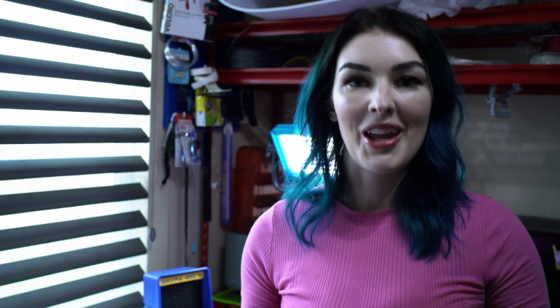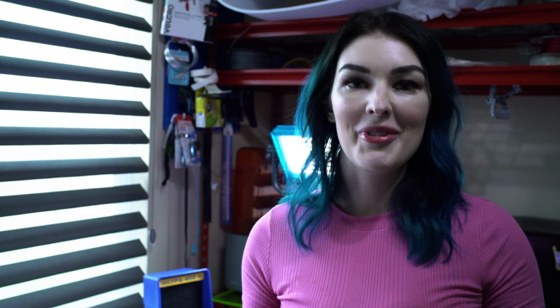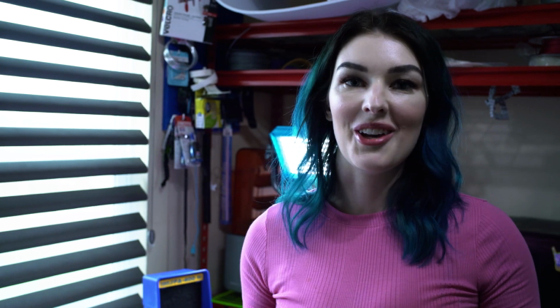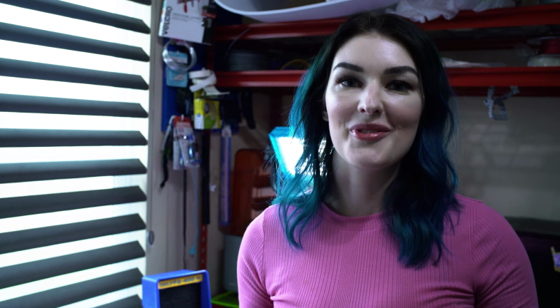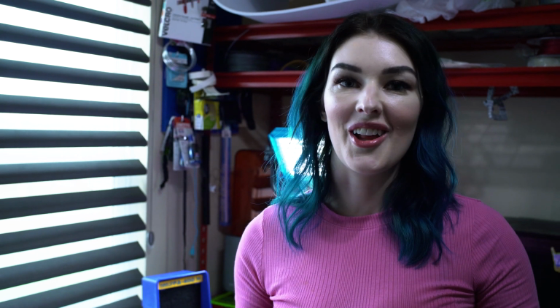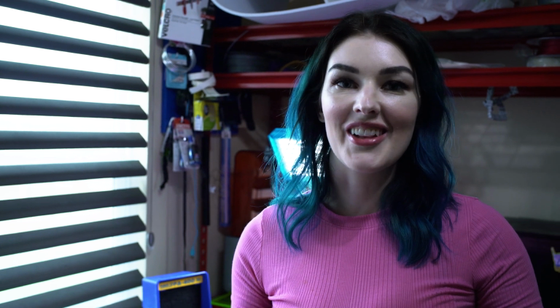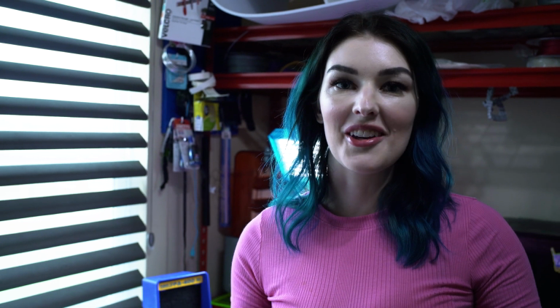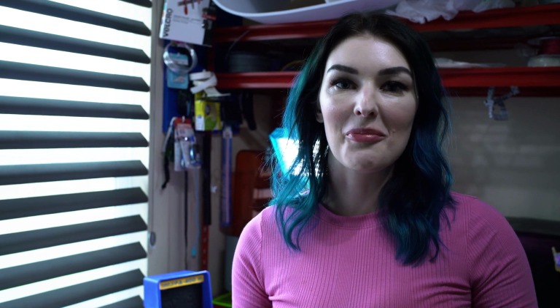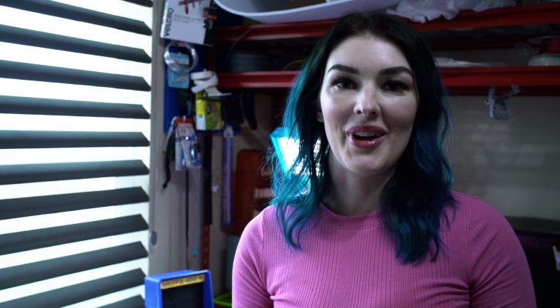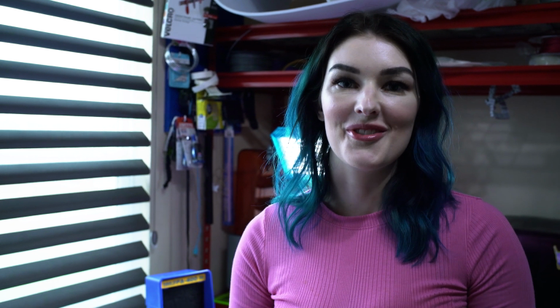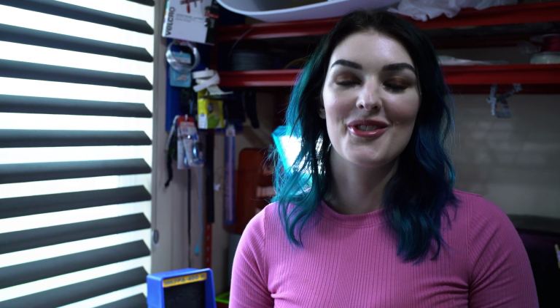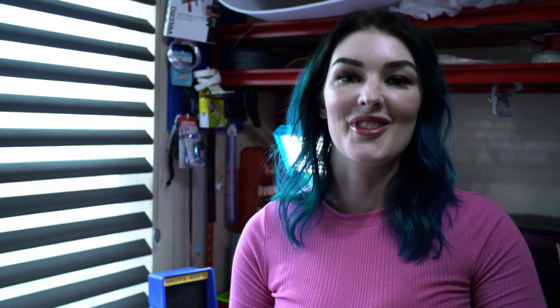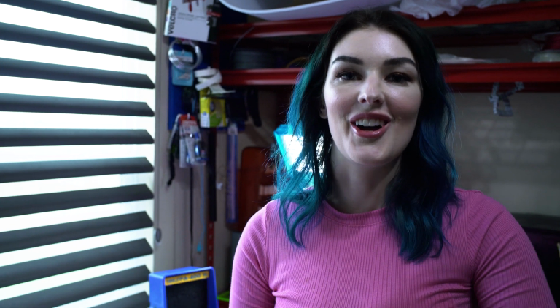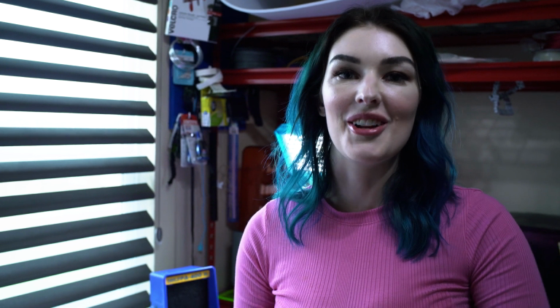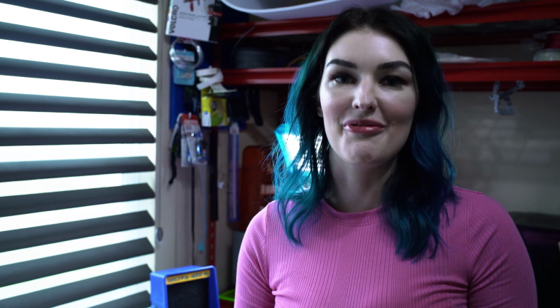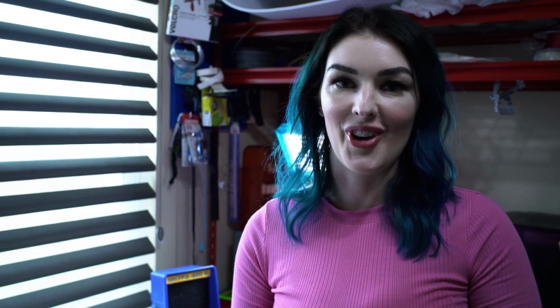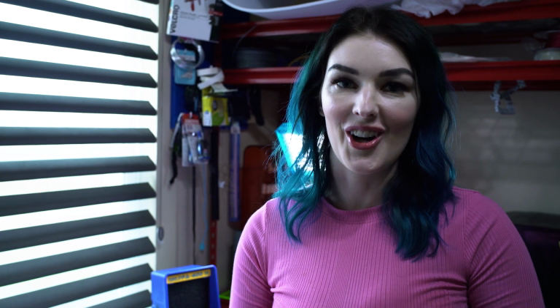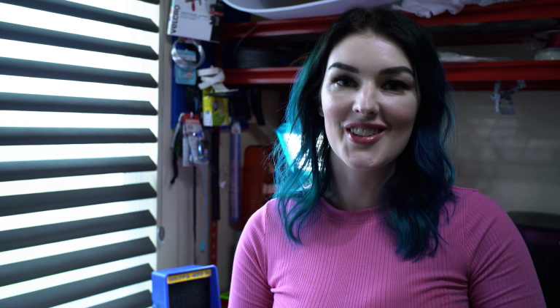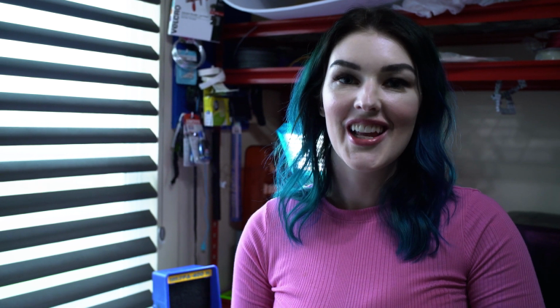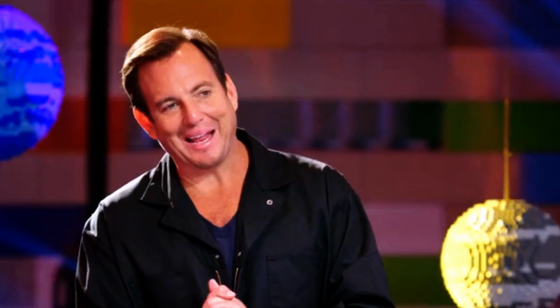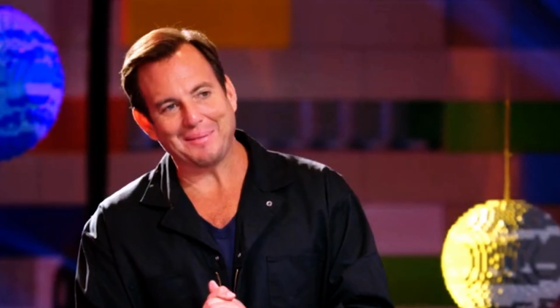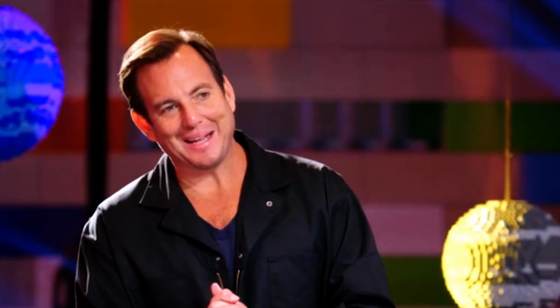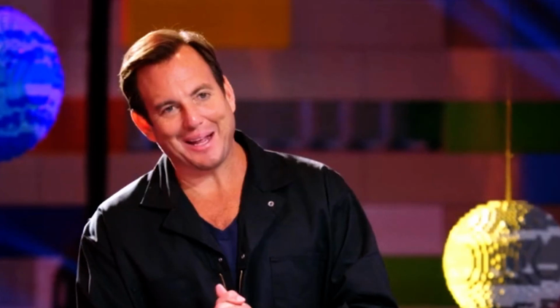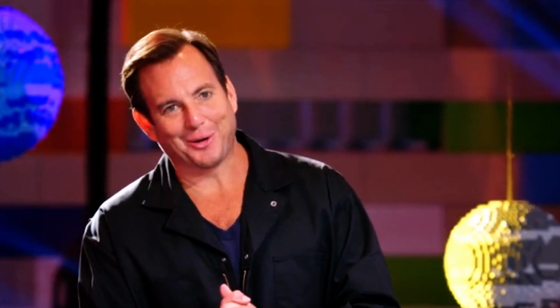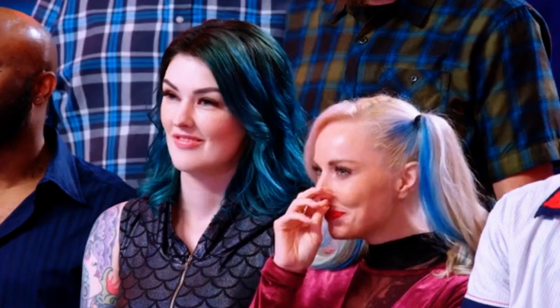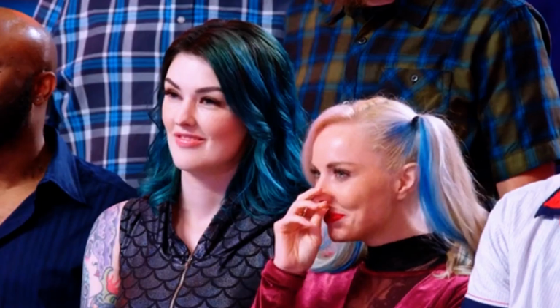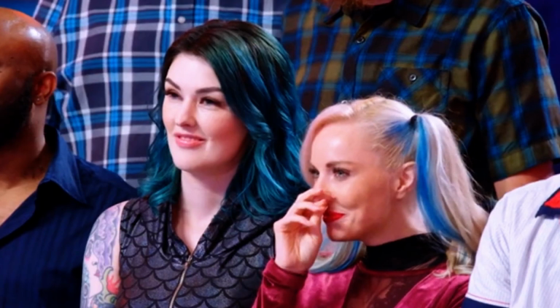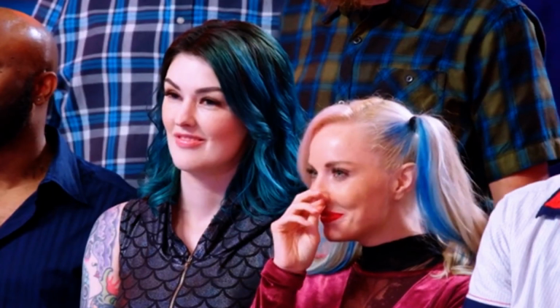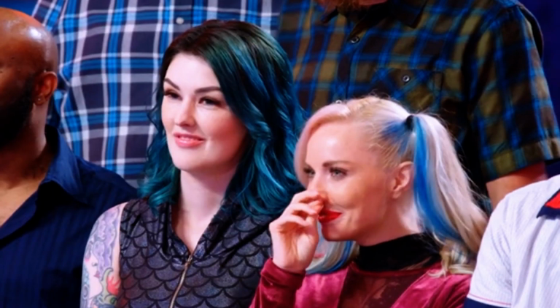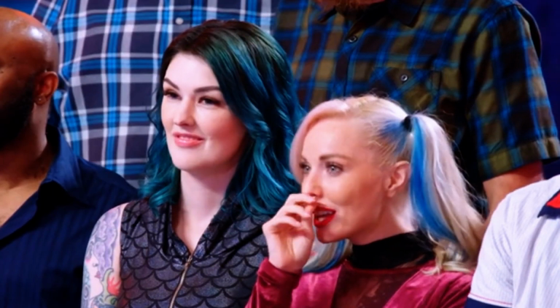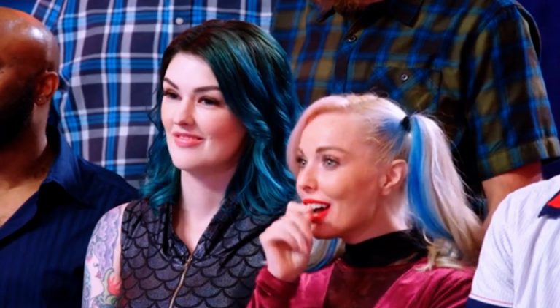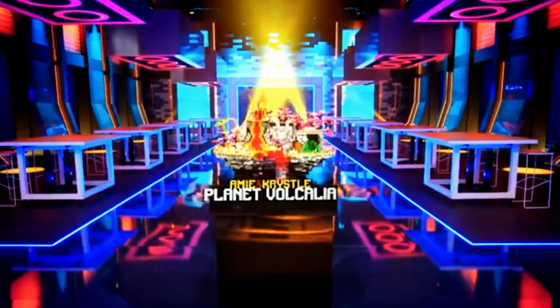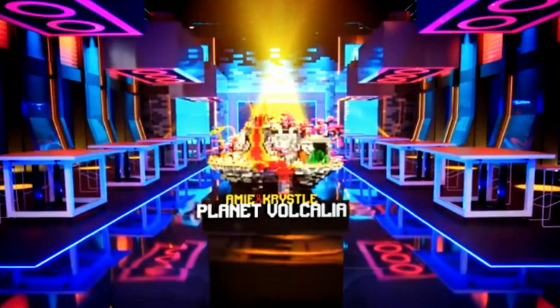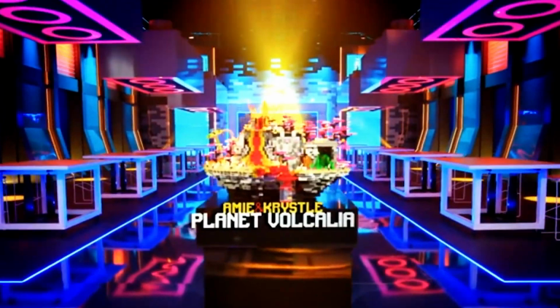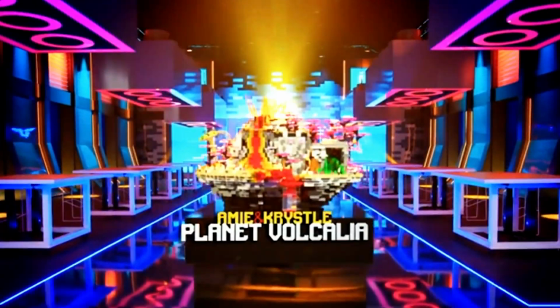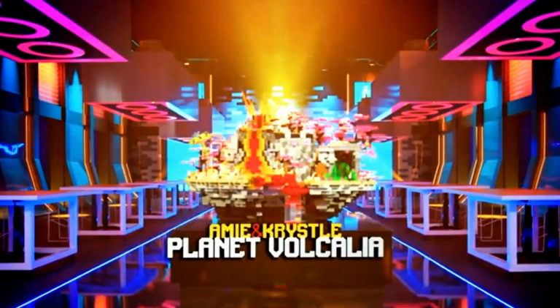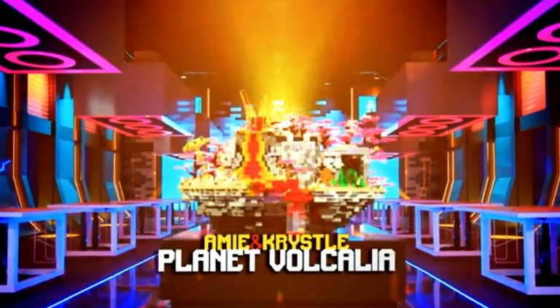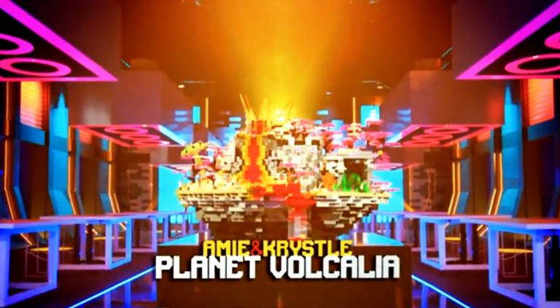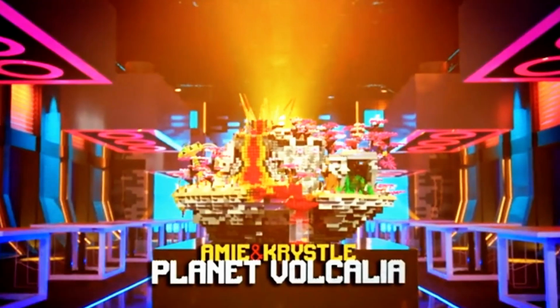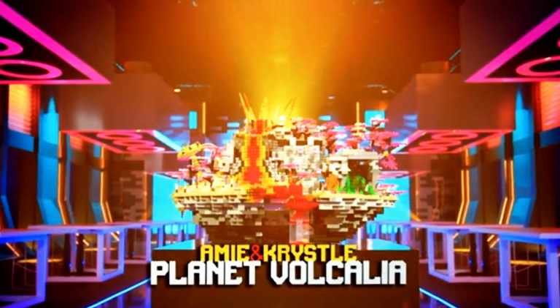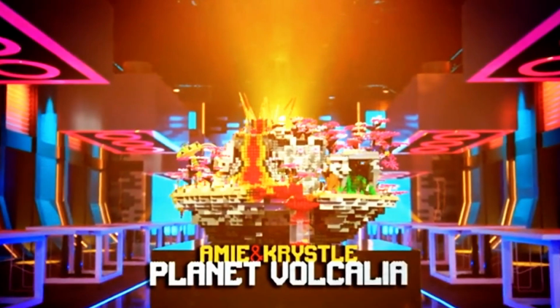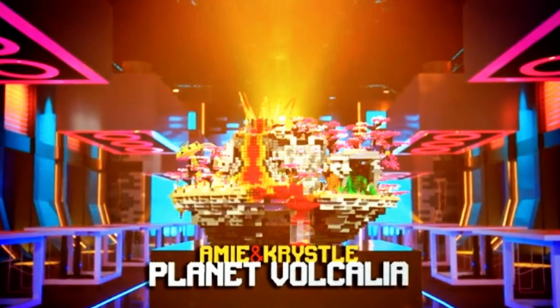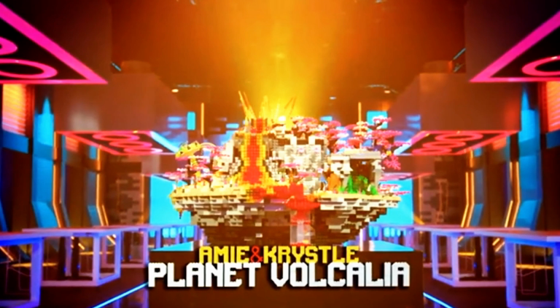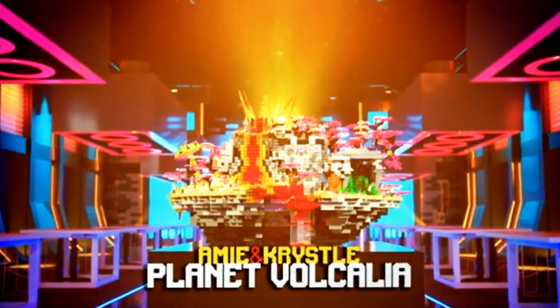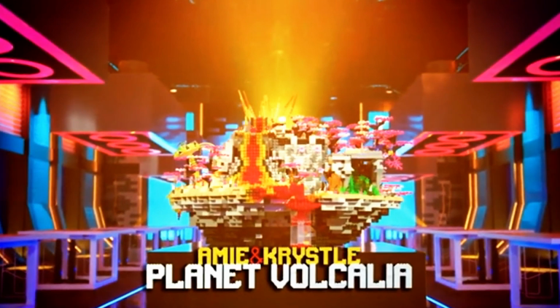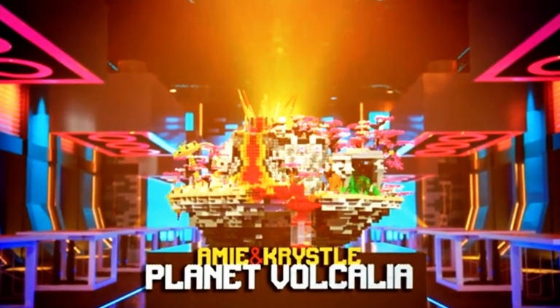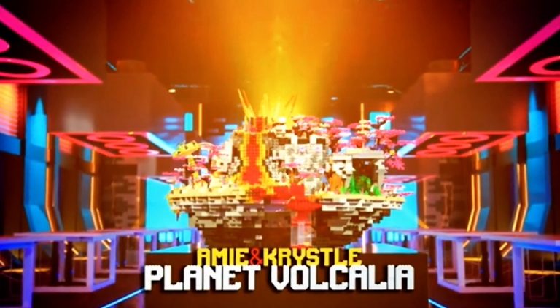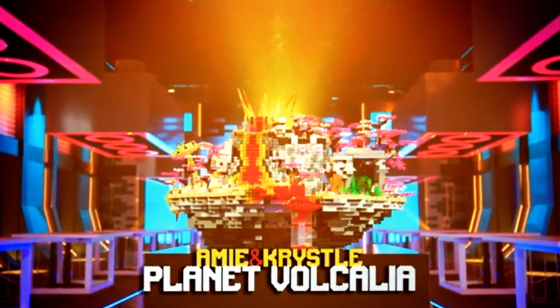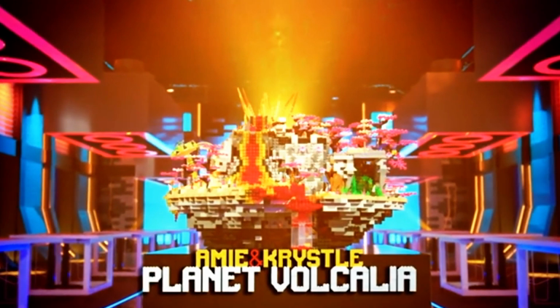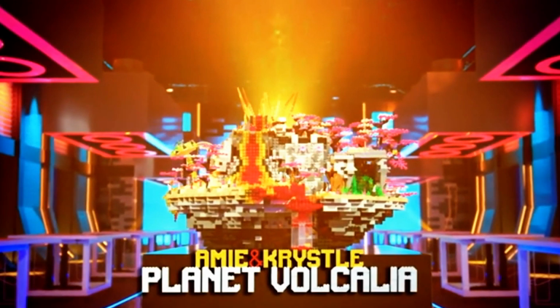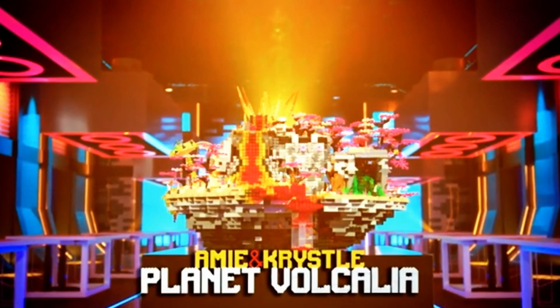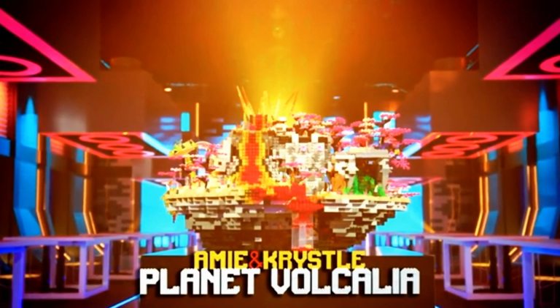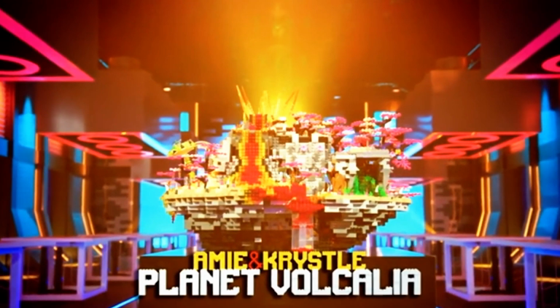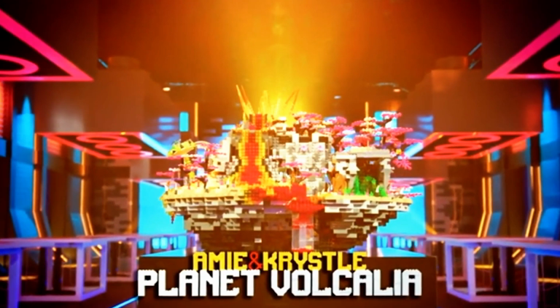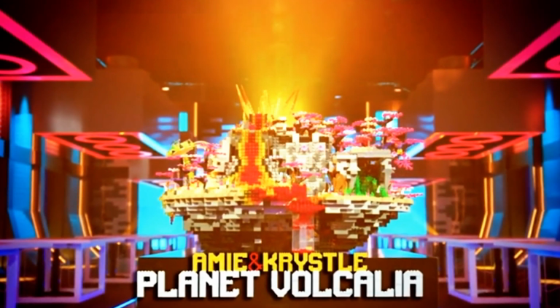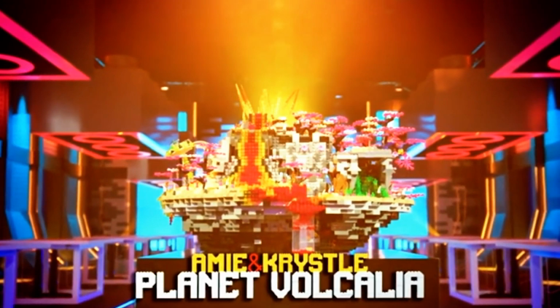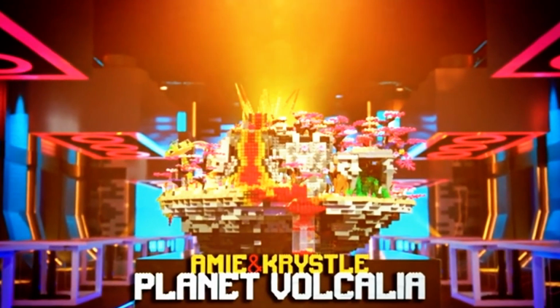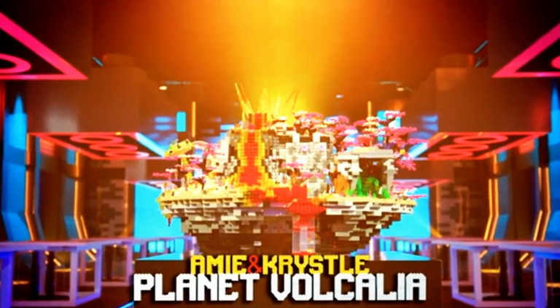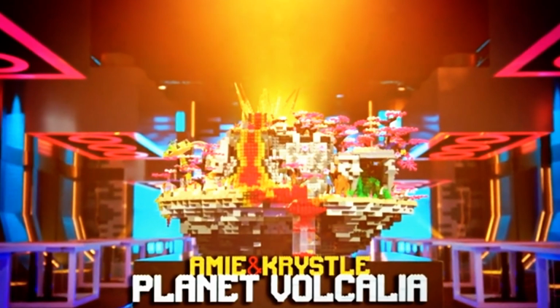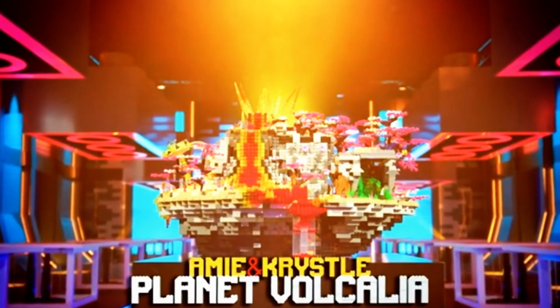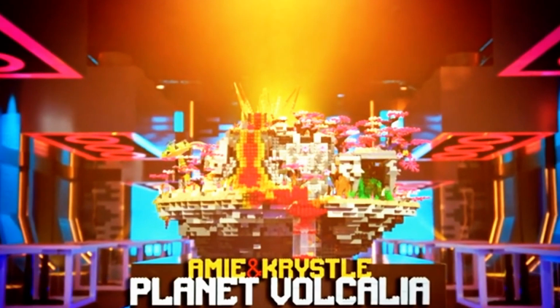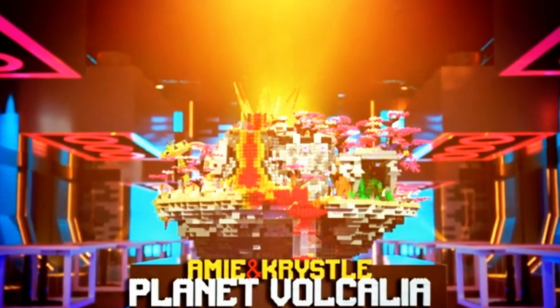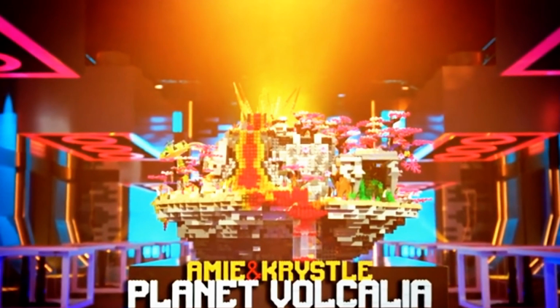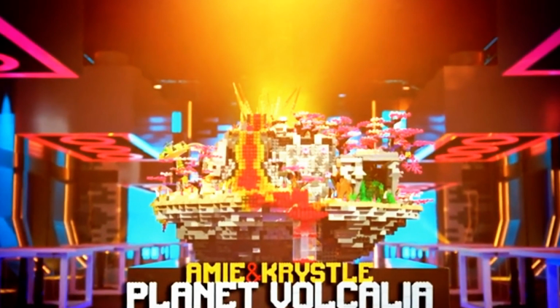I'm Amy. I was on LEGO Masters on Fox — Amy and Crystal. This is our planet, Volconia.